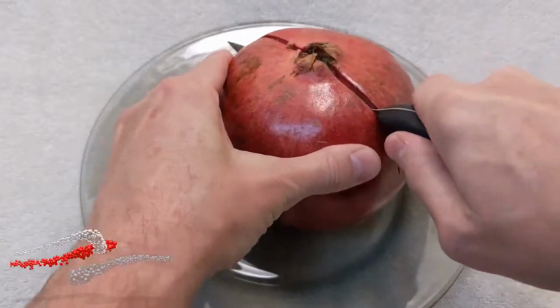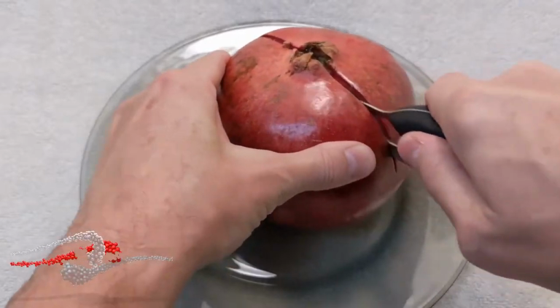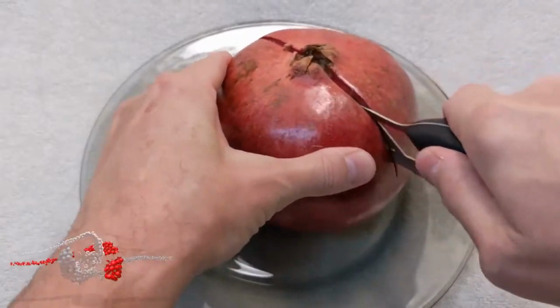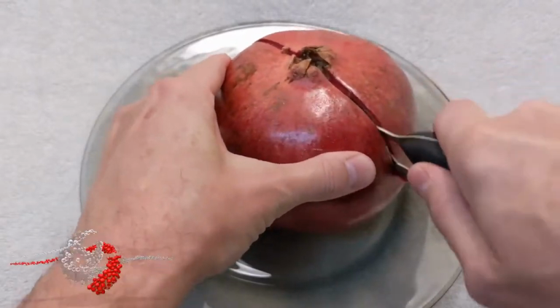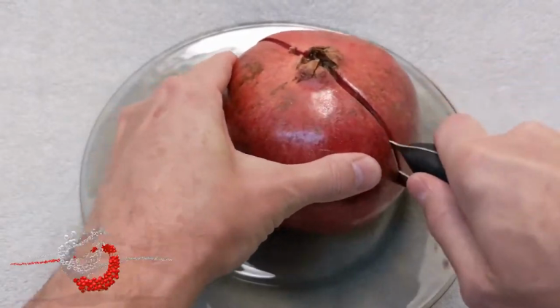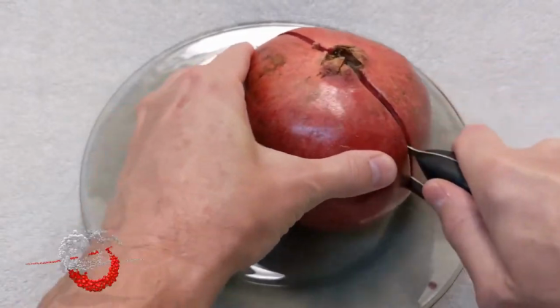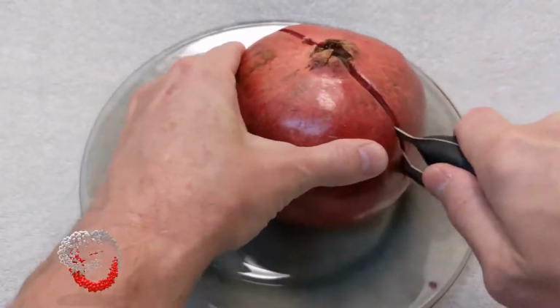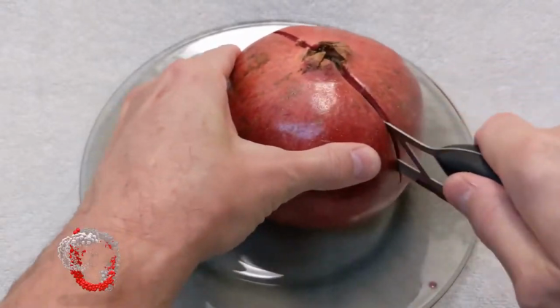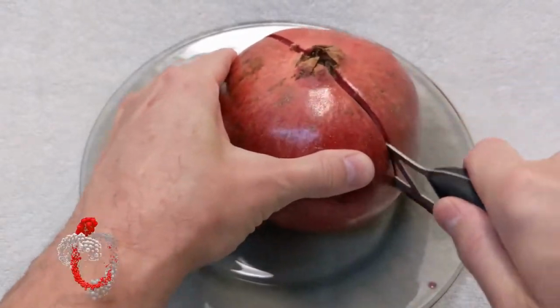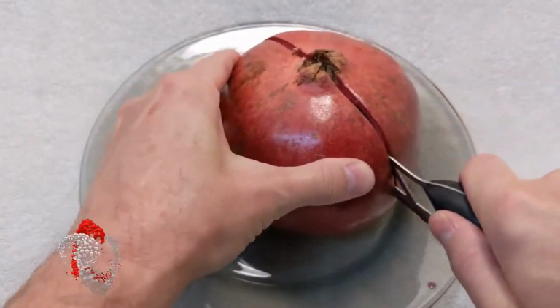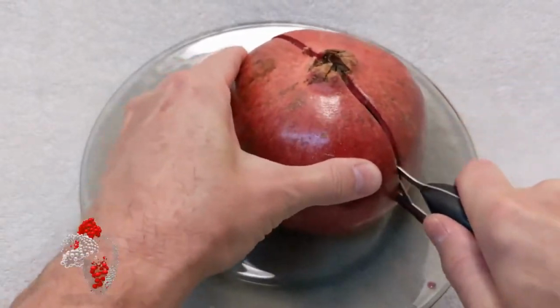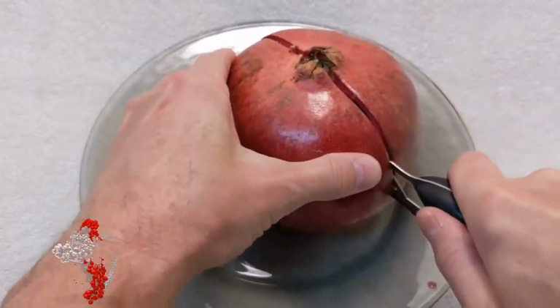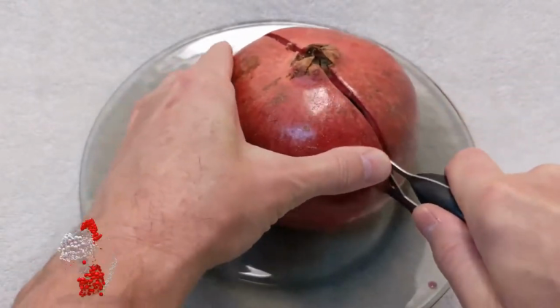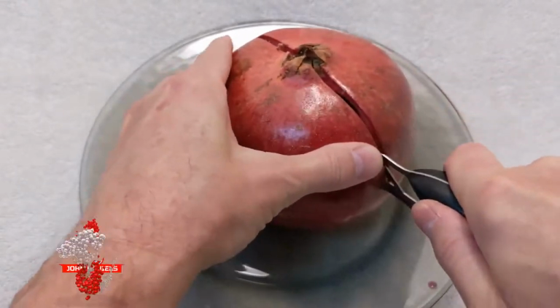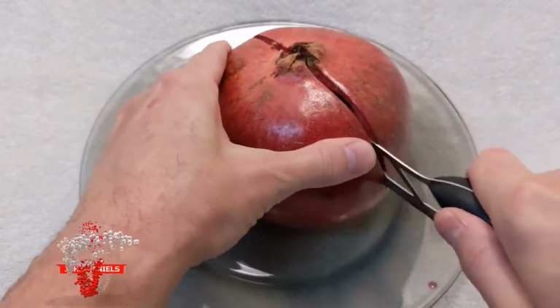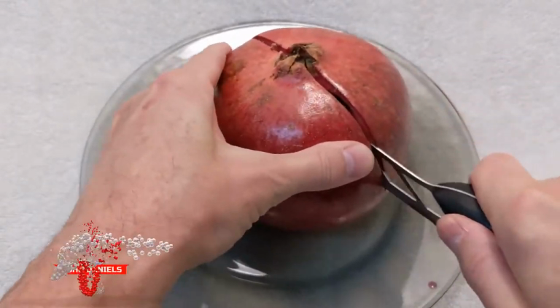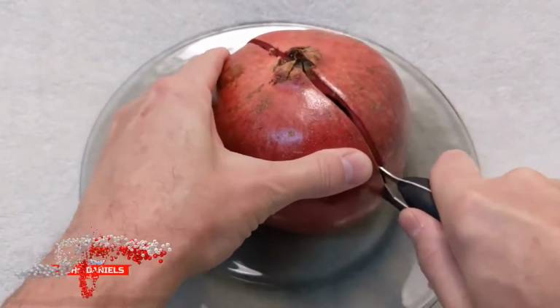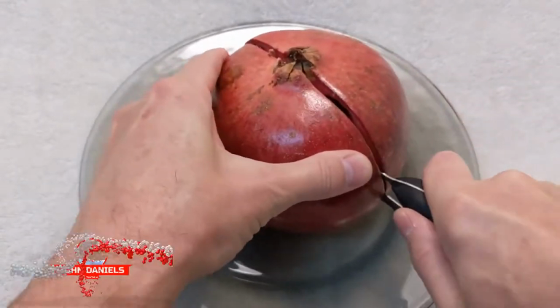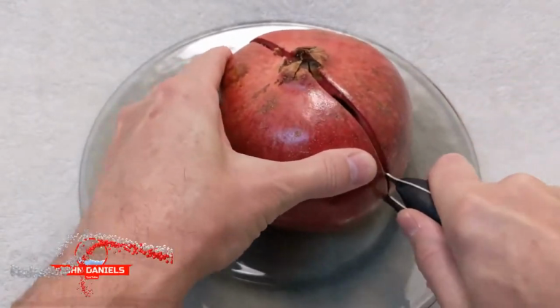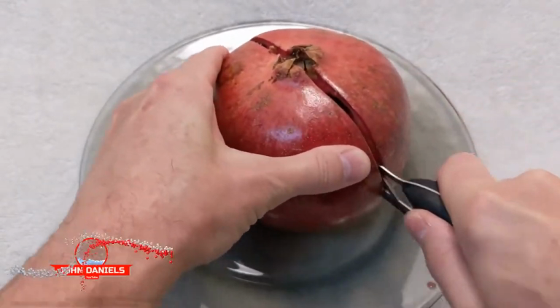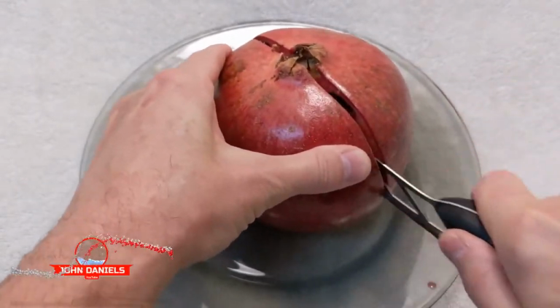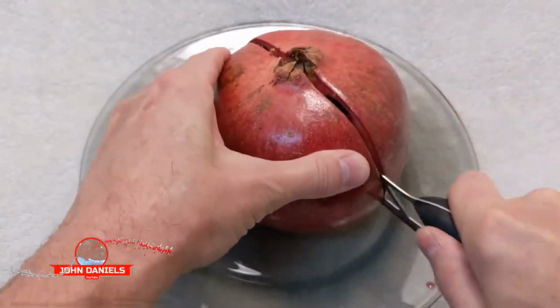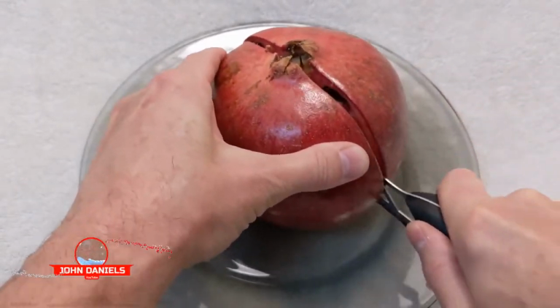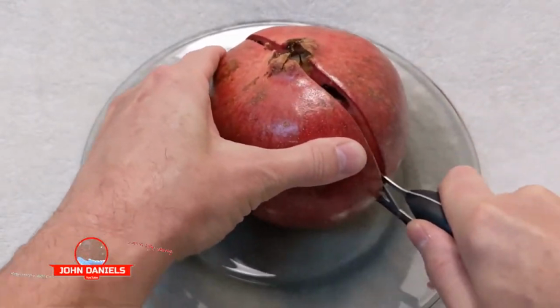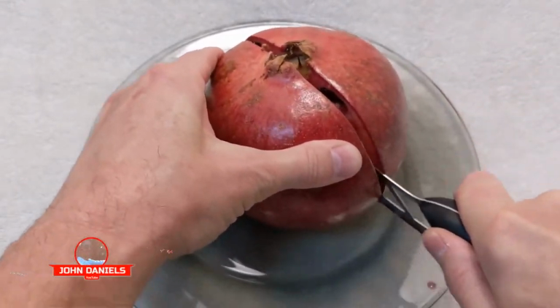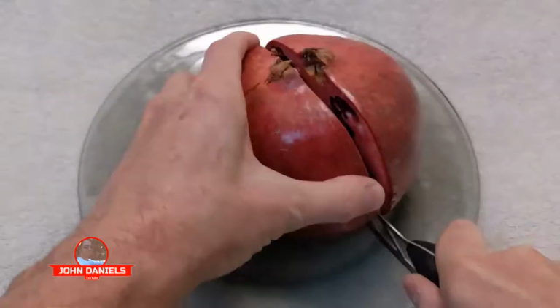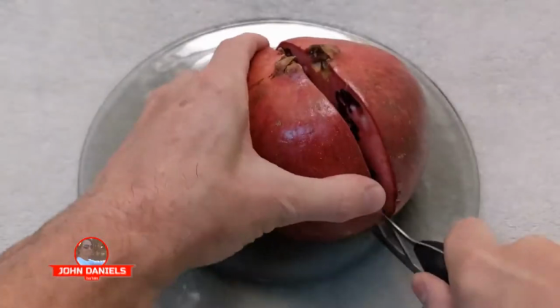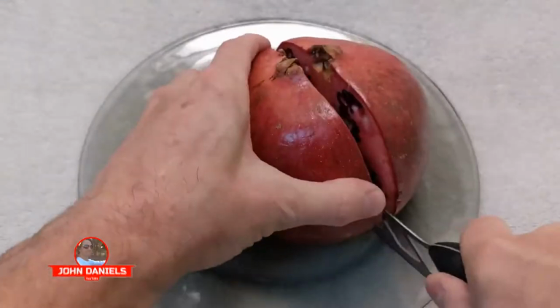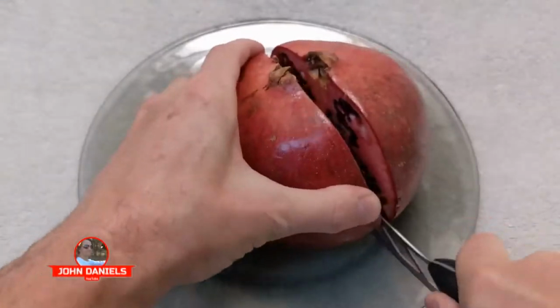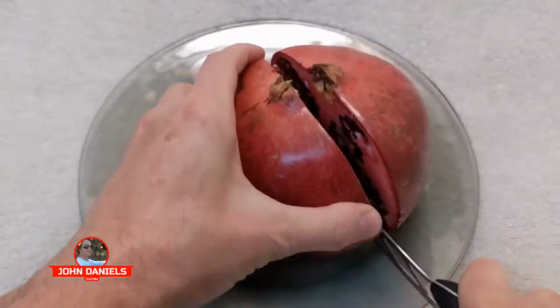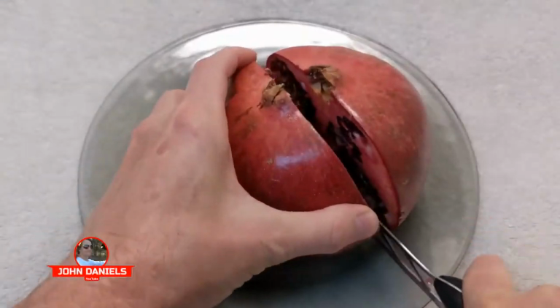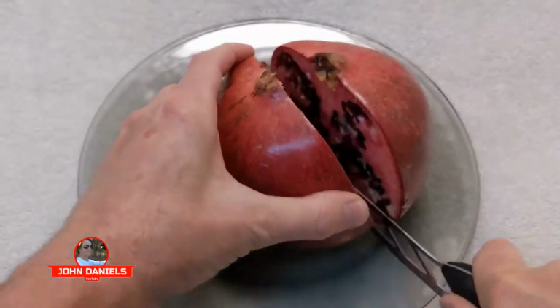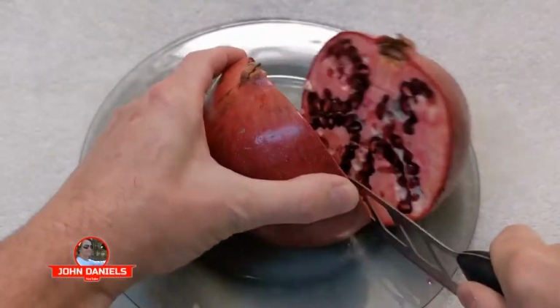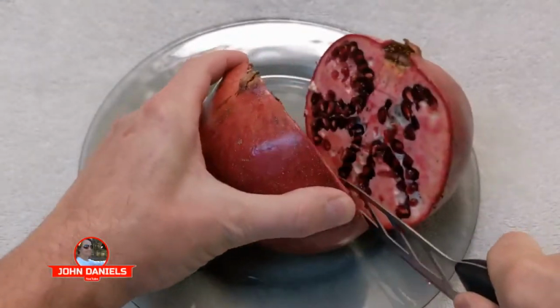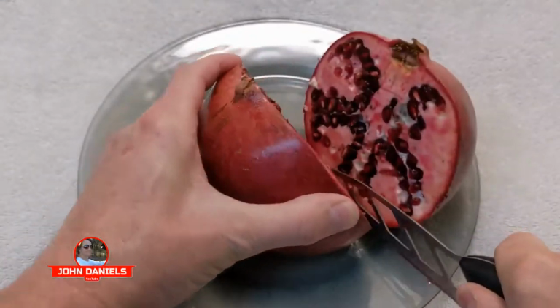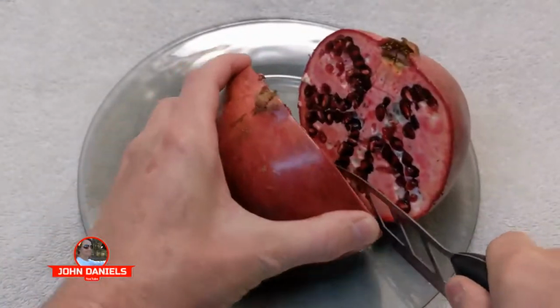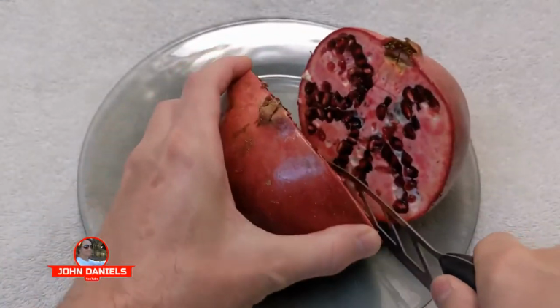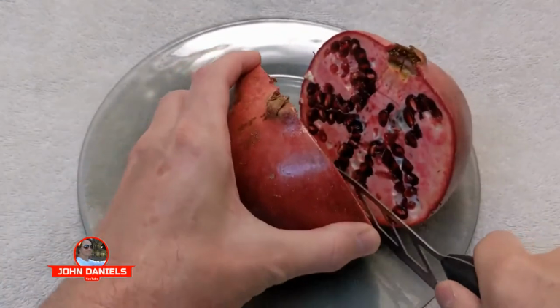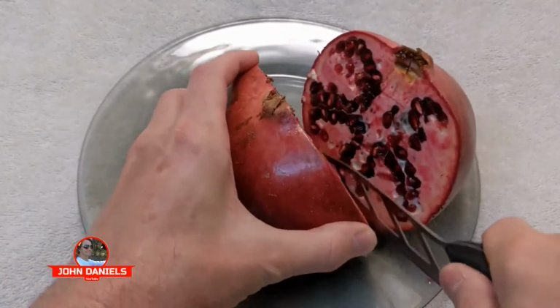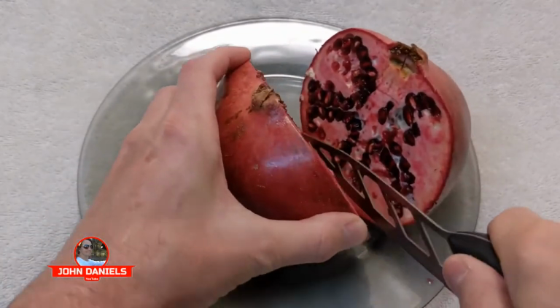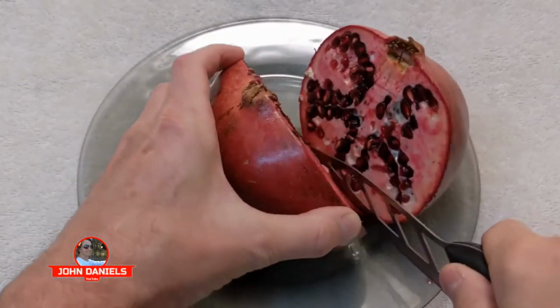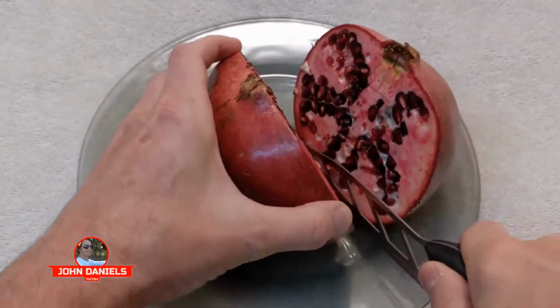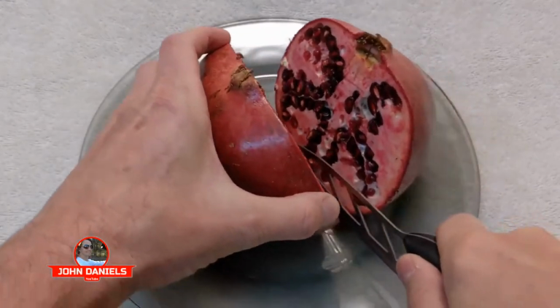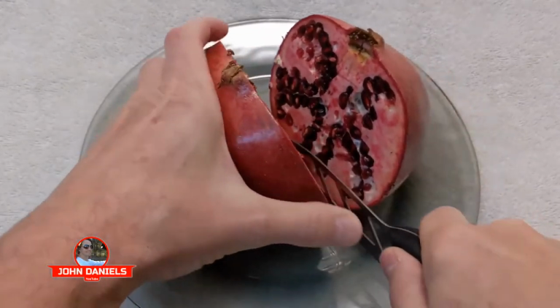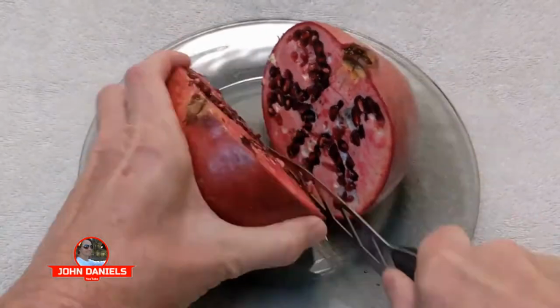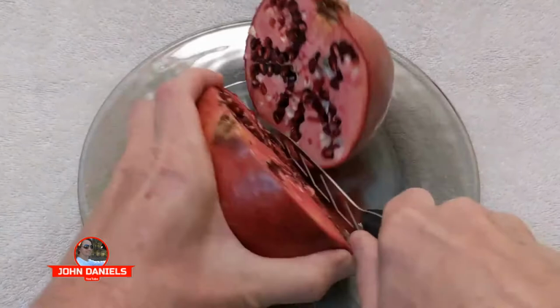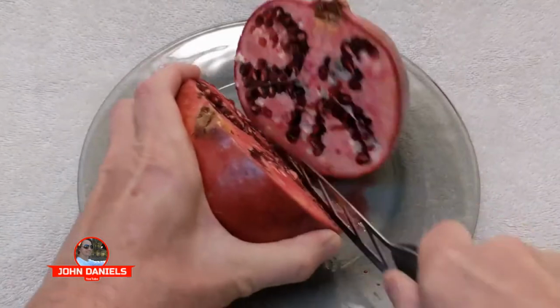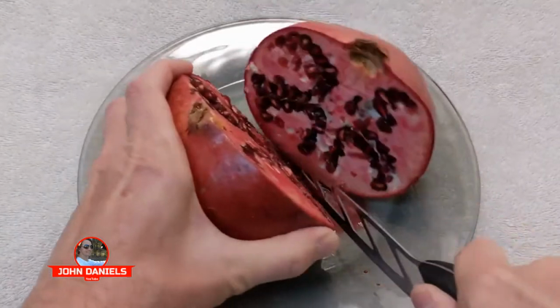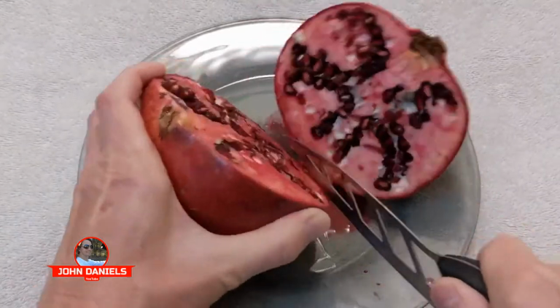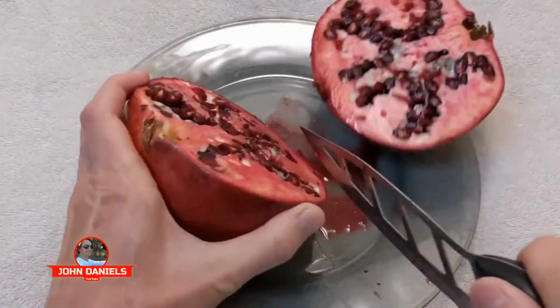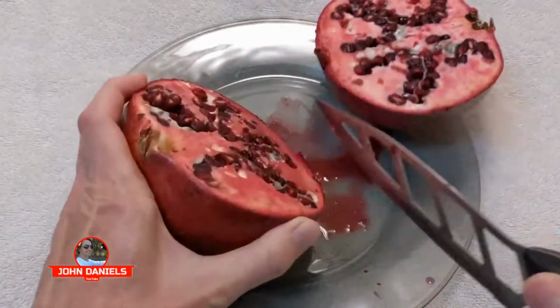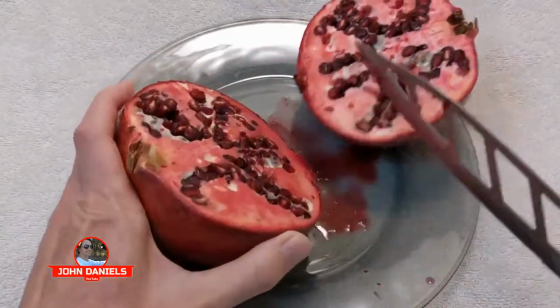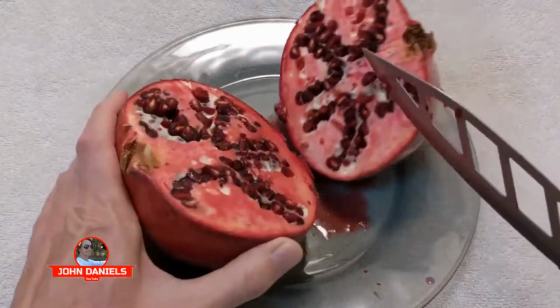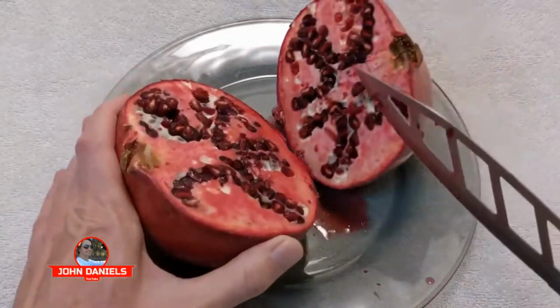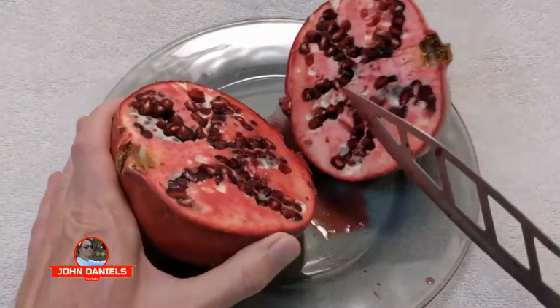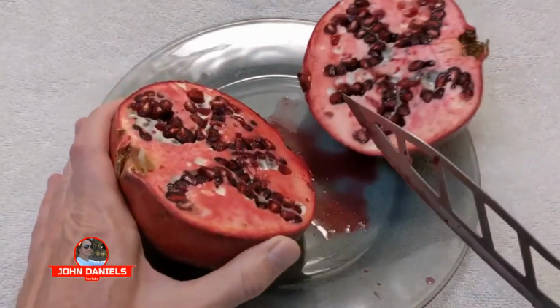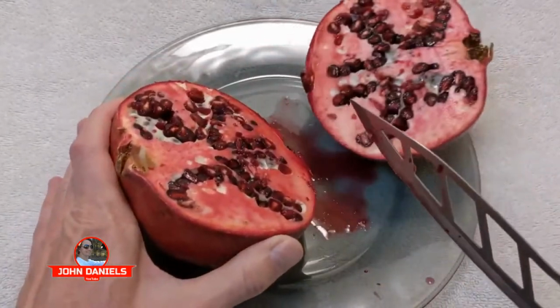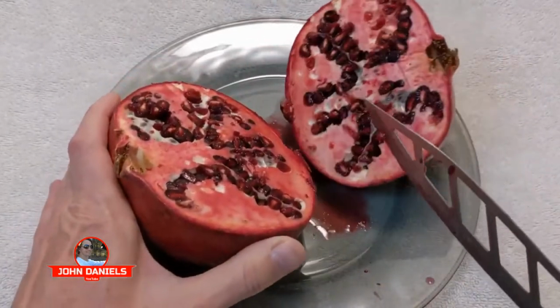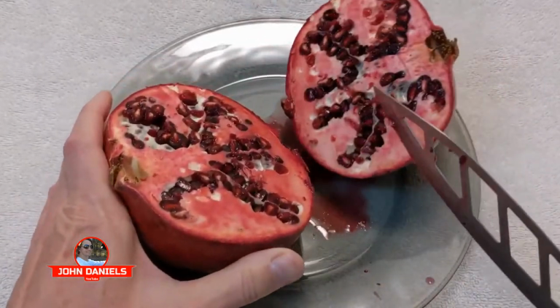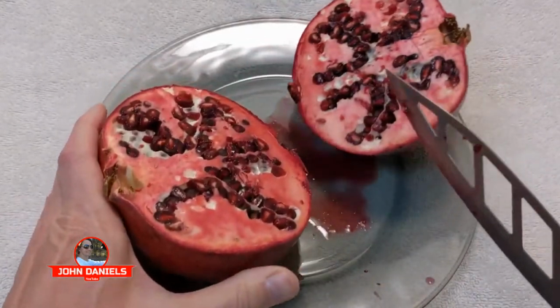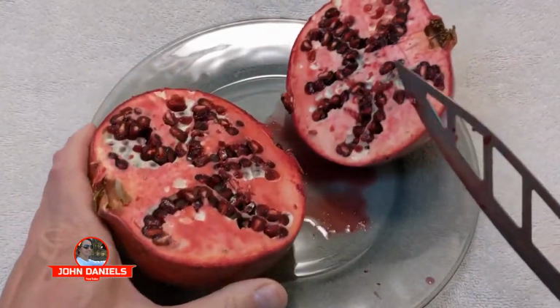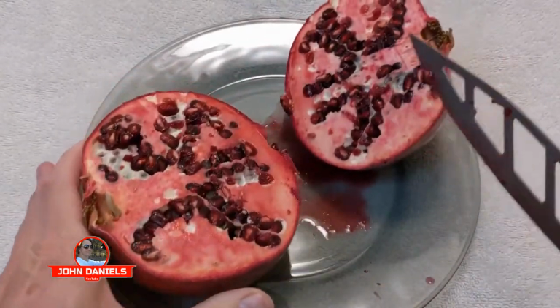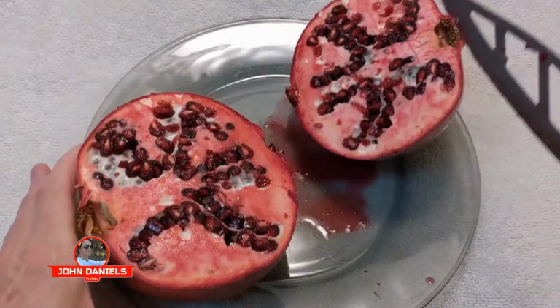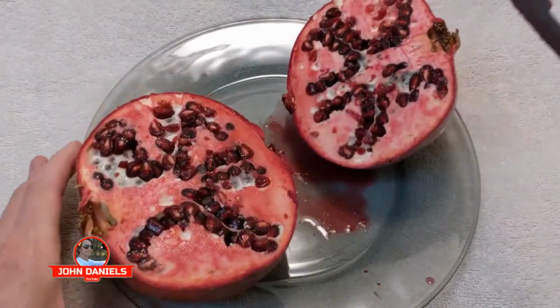In this episode, we're going to juice a giant pomegranate. Now, these things aren't cheap — they're like $3.99 a piece.